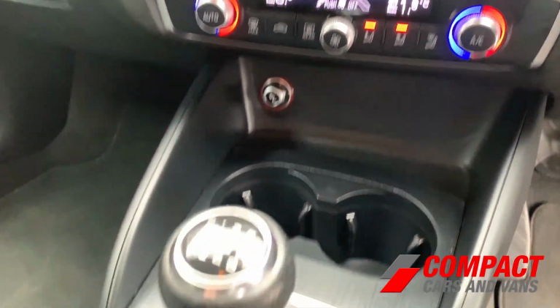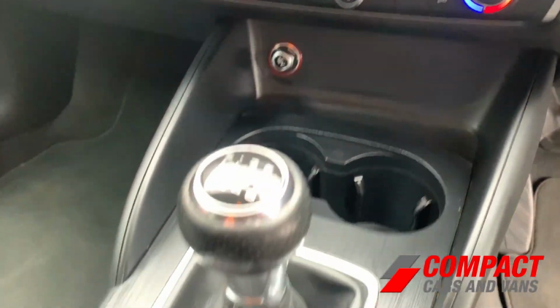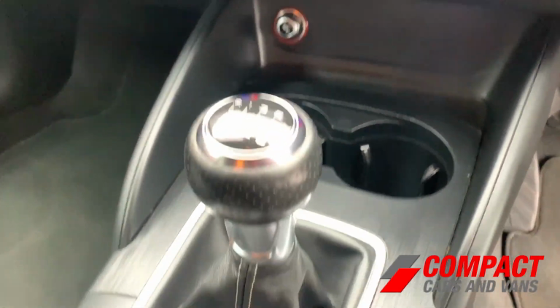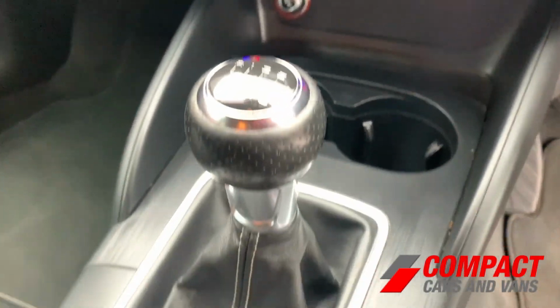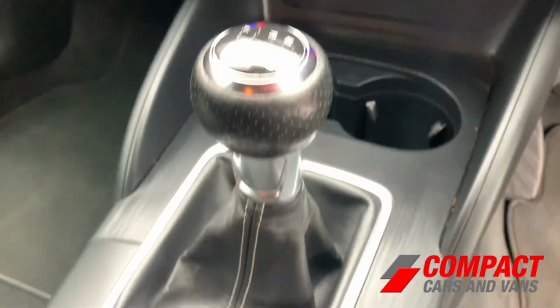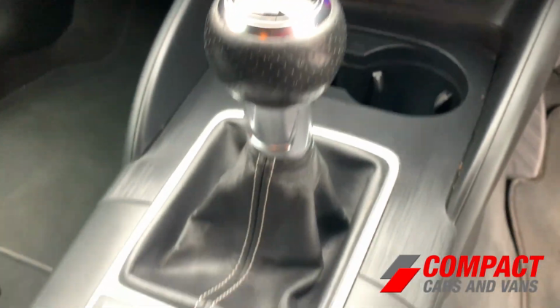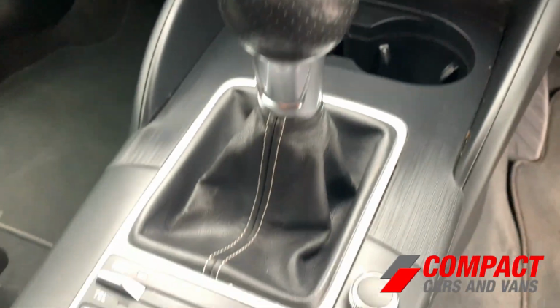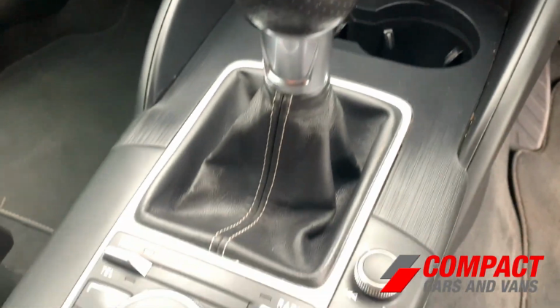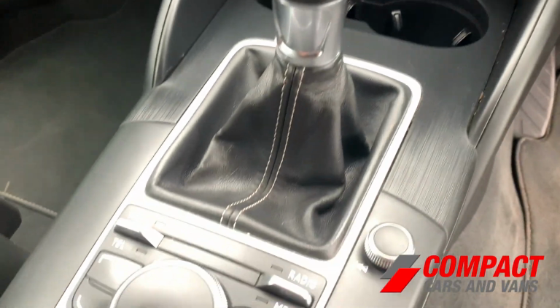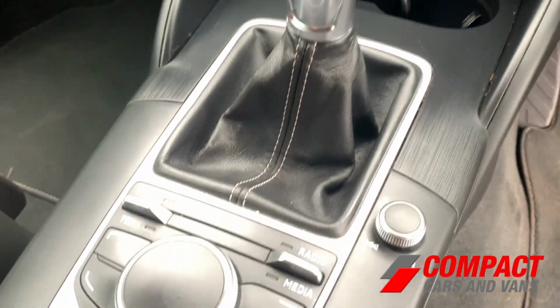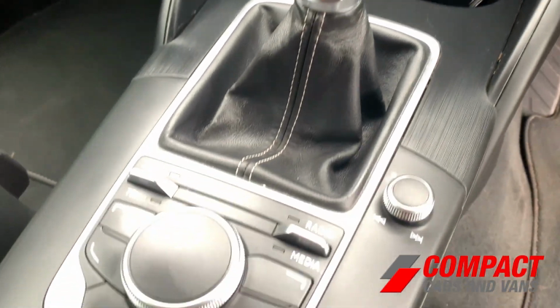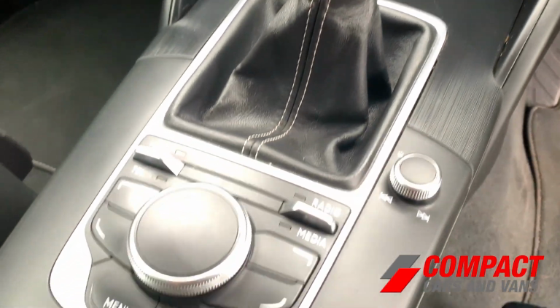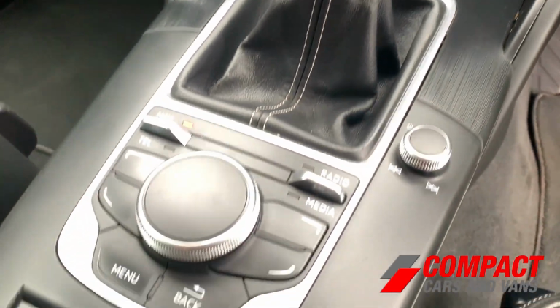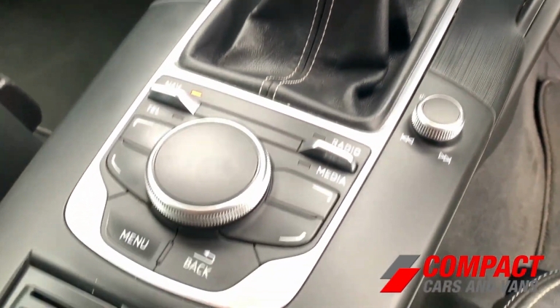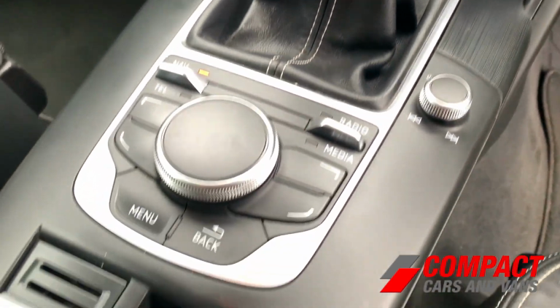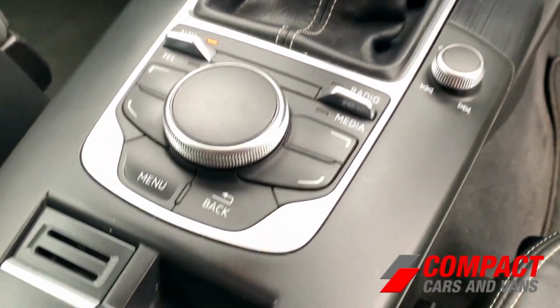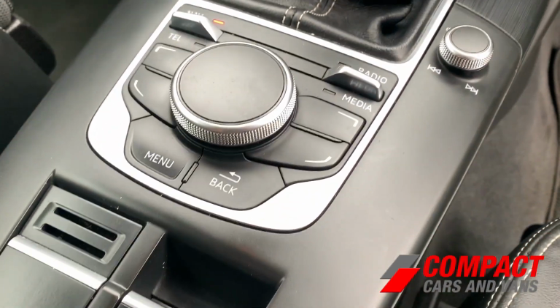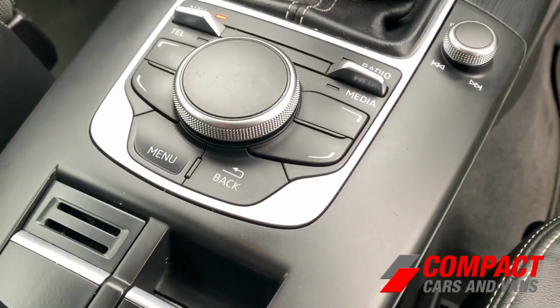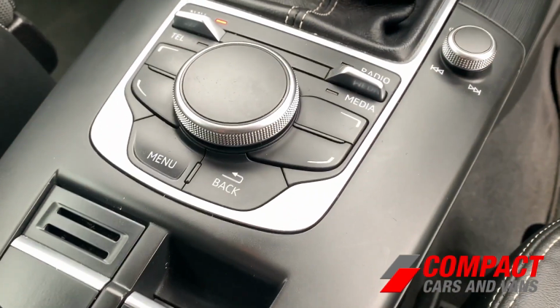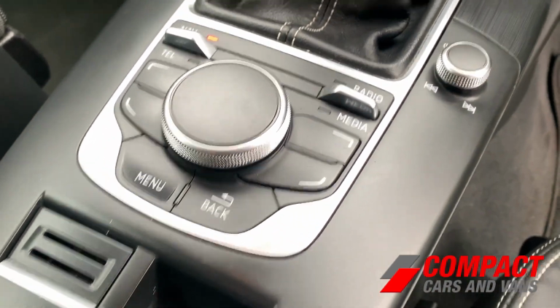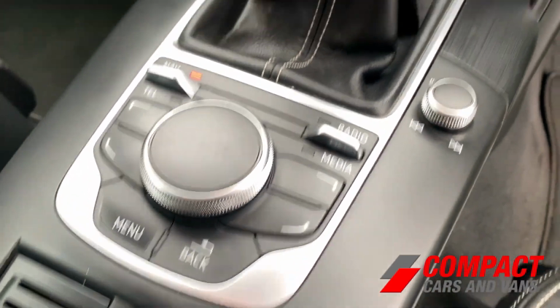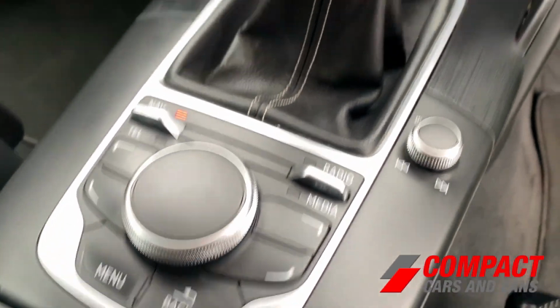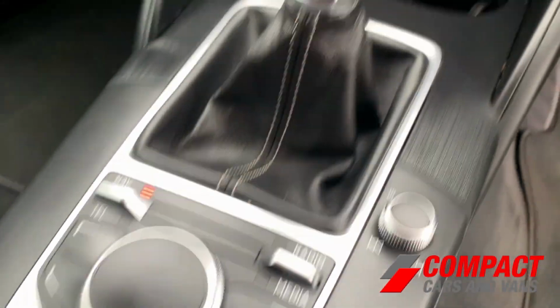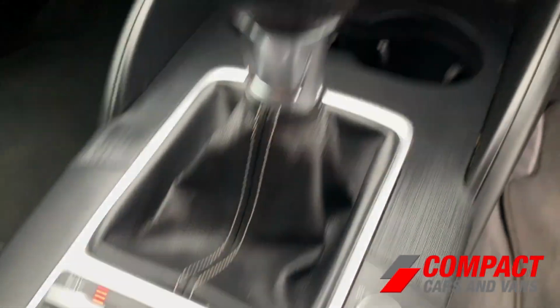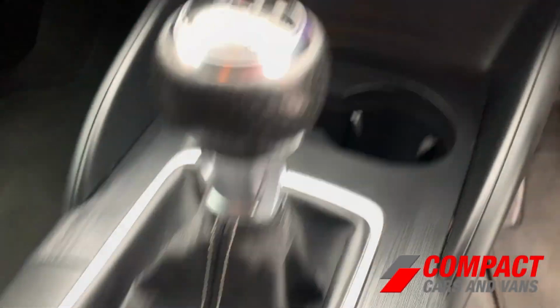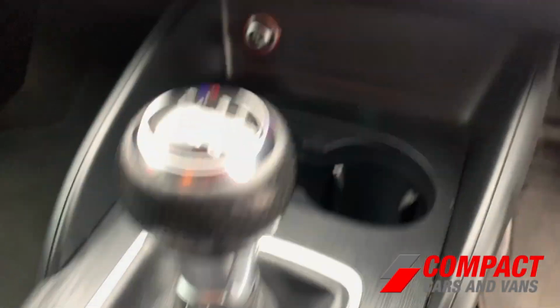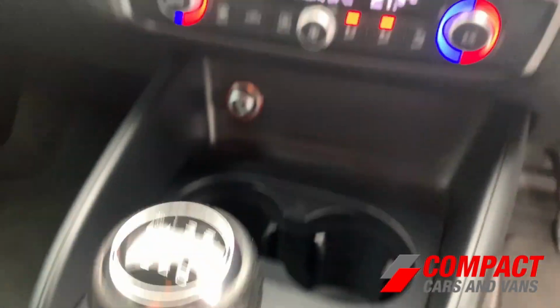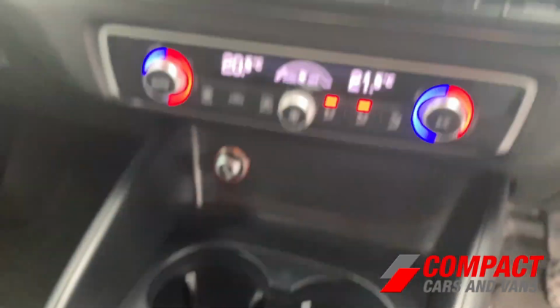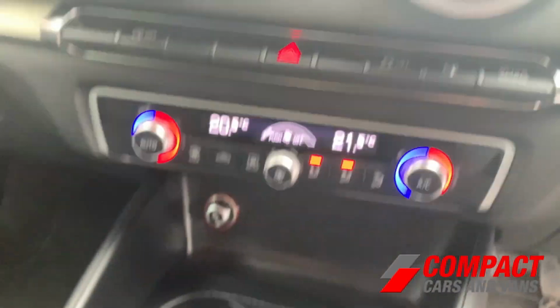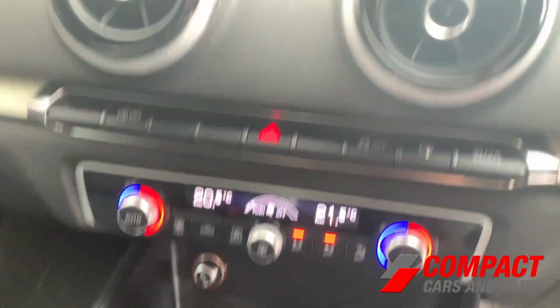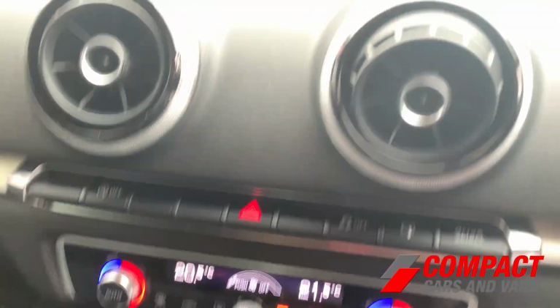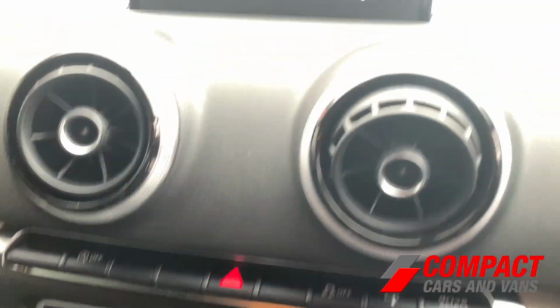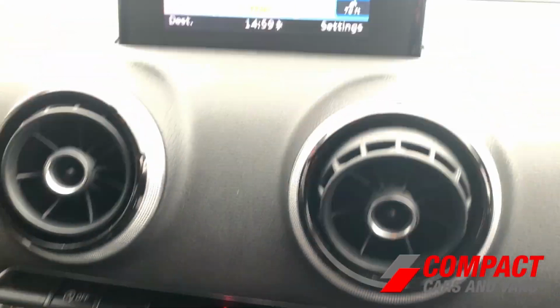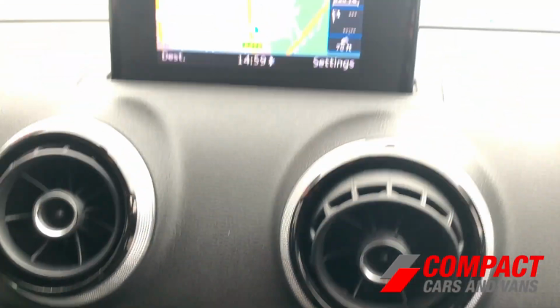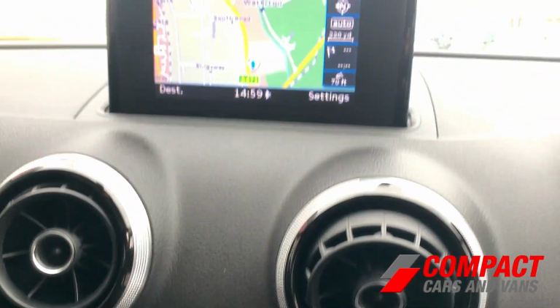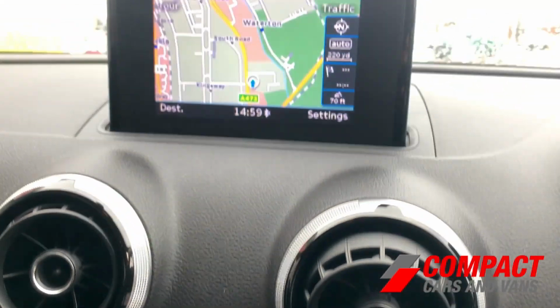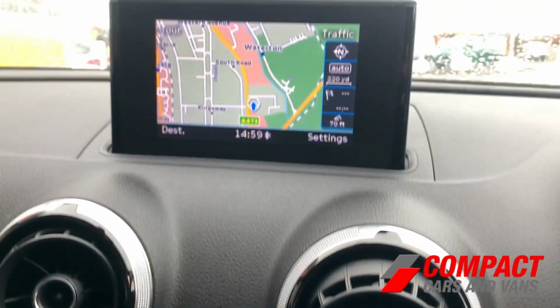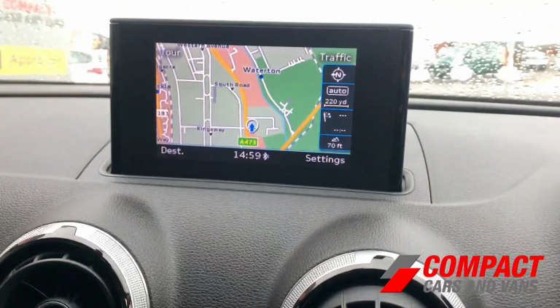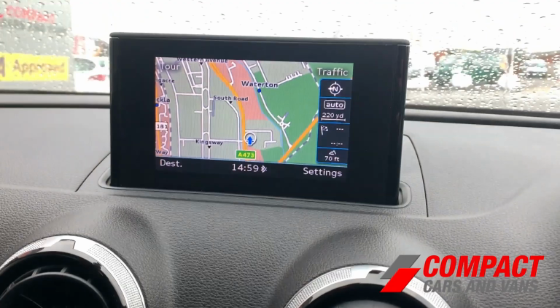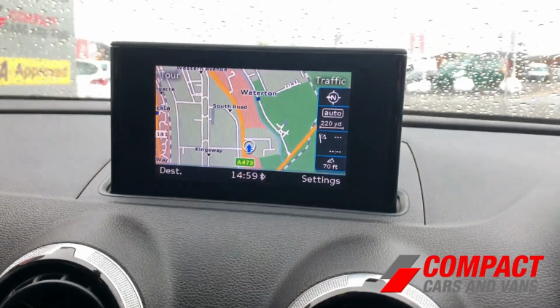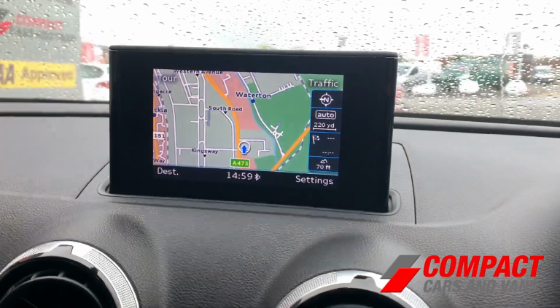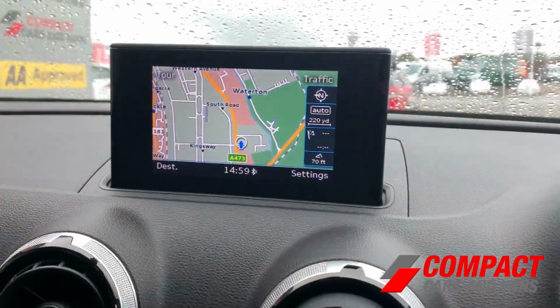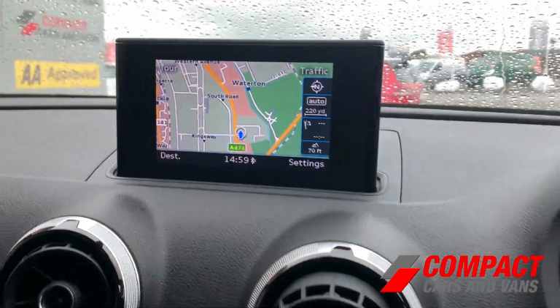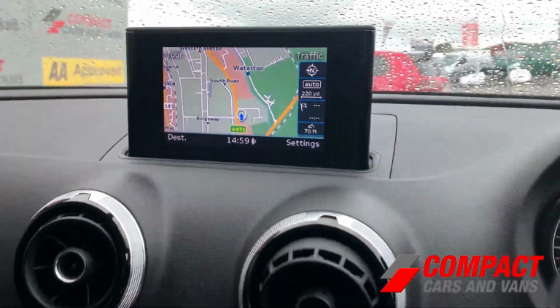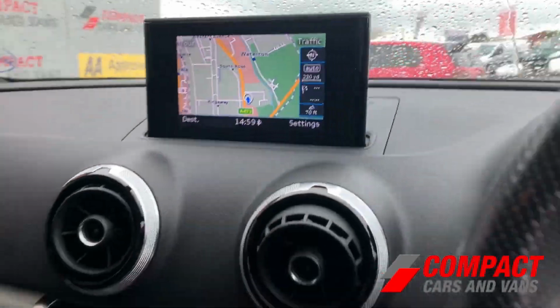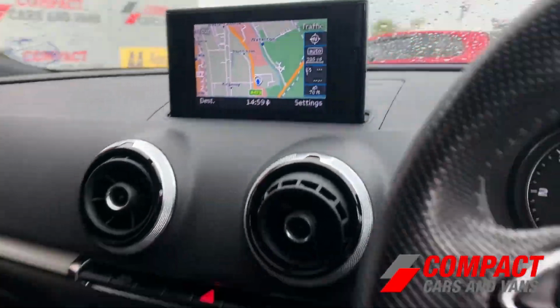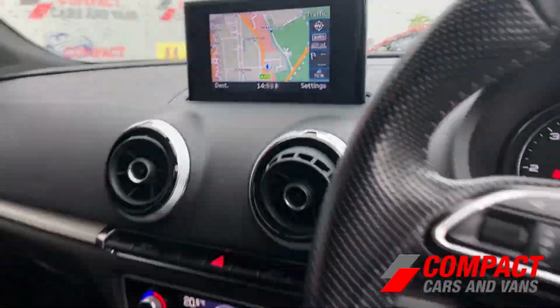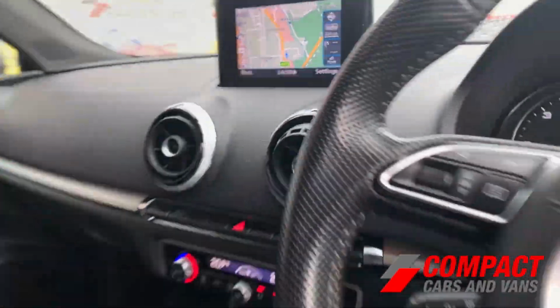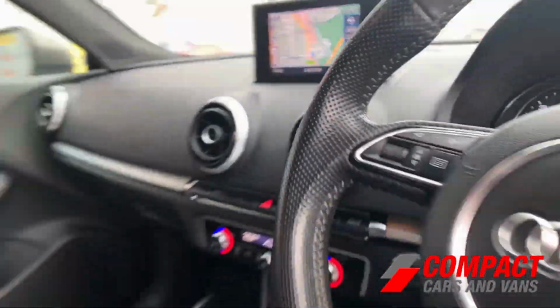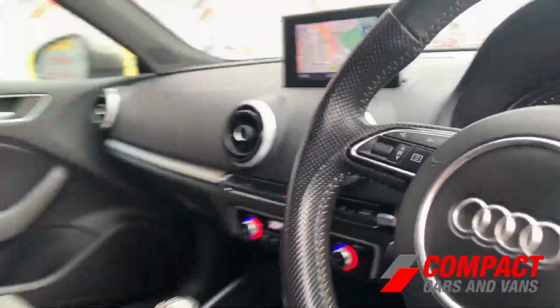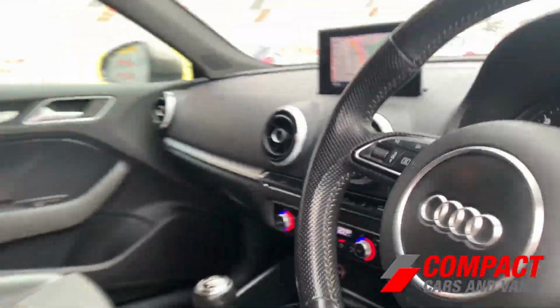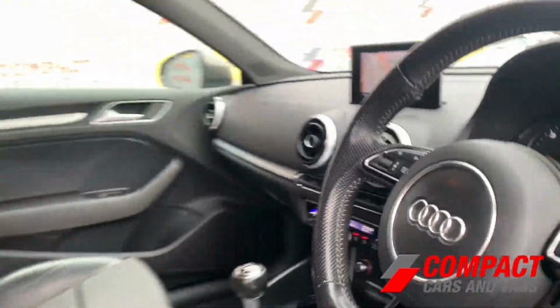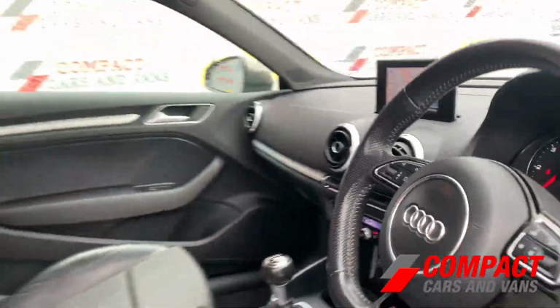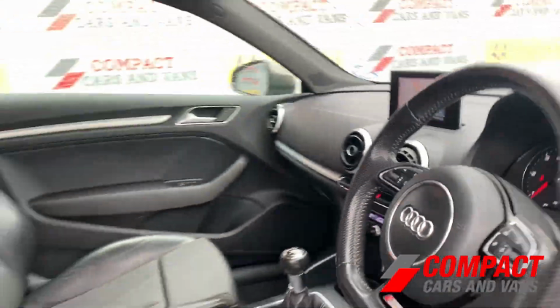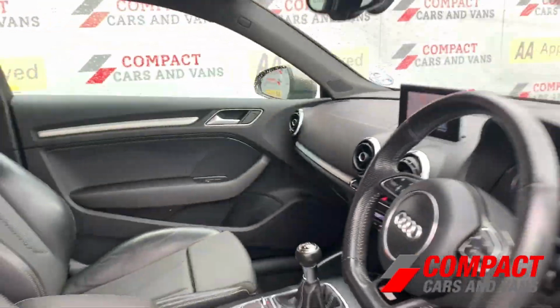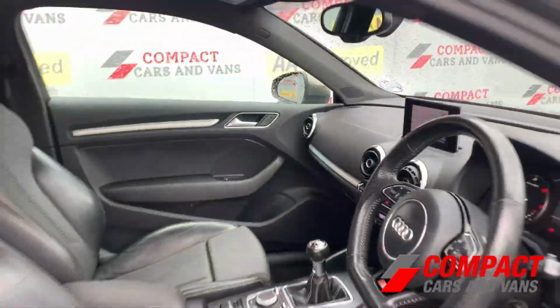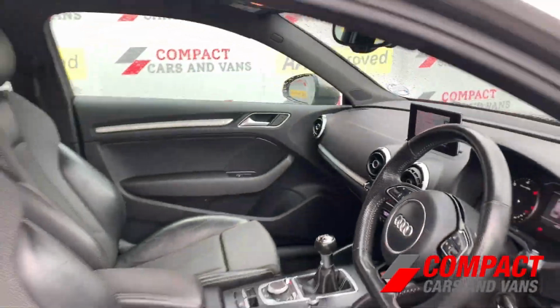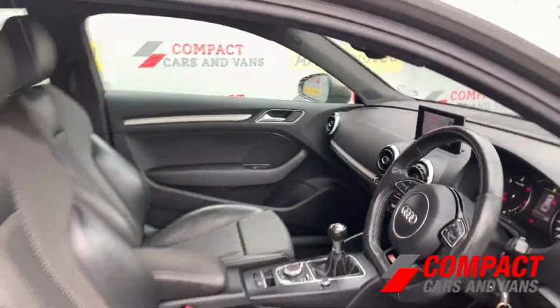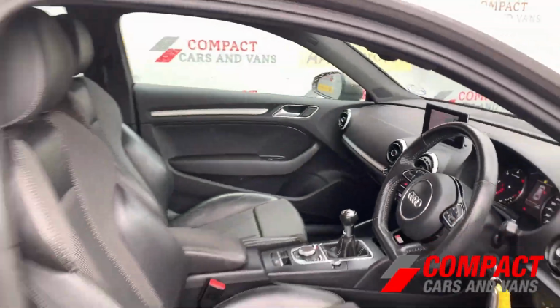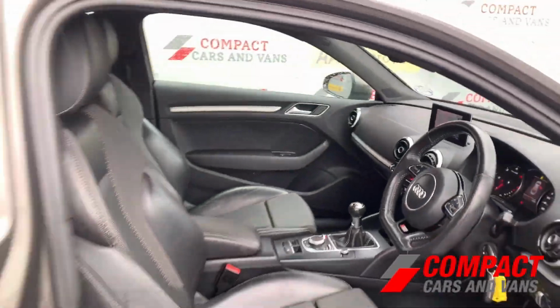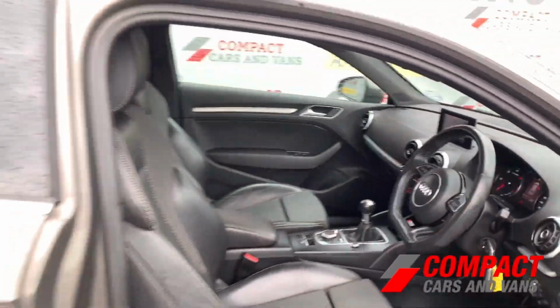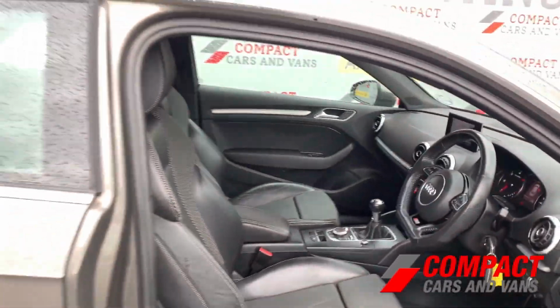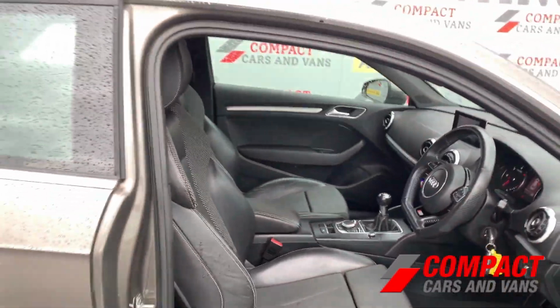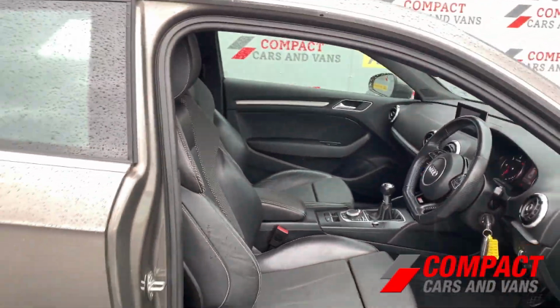Come on down to Compact Cars and Rans today to see for yourself, or call us on 01656 767 606 to arrange a viewing or a test drive.